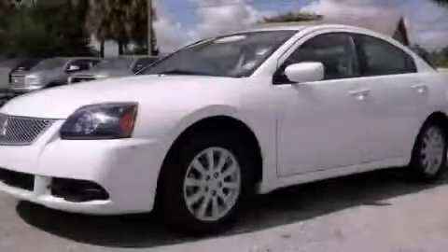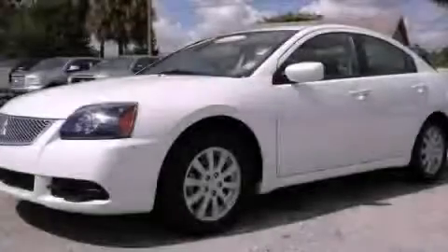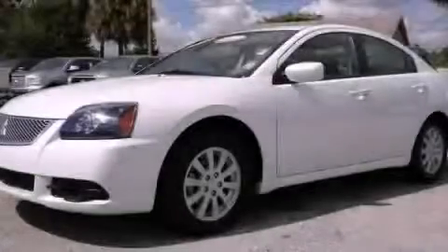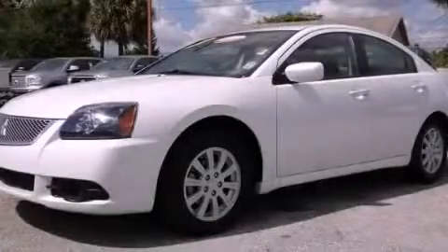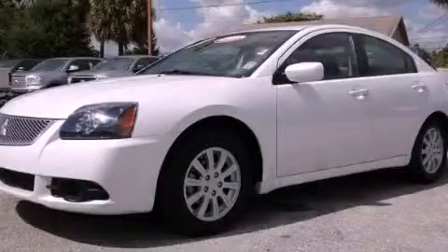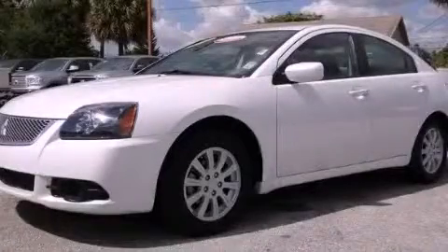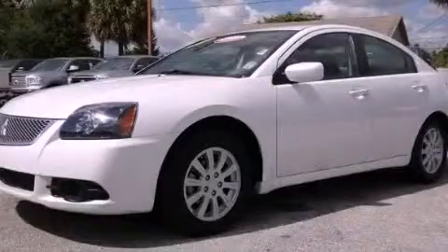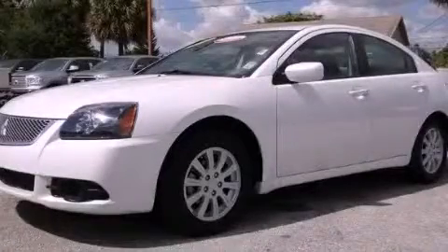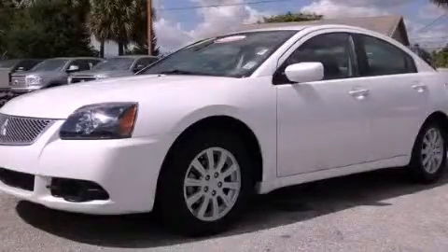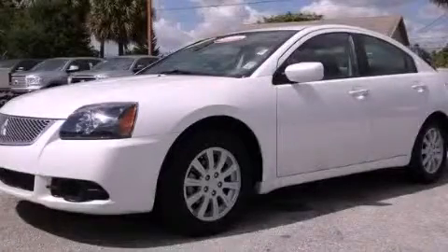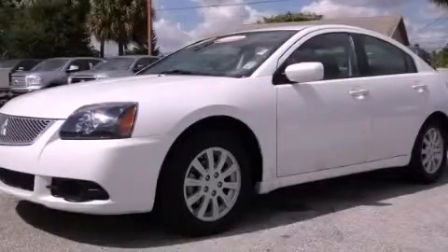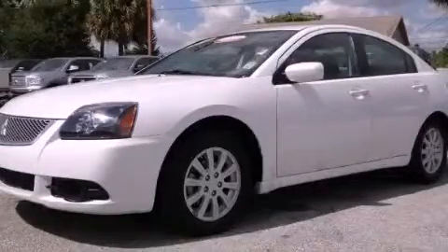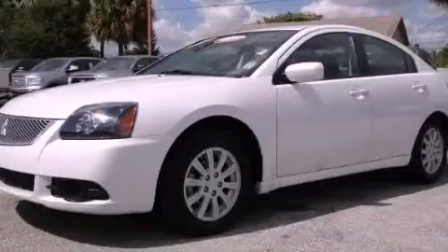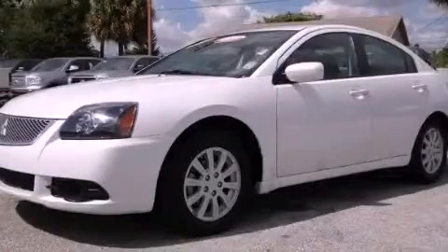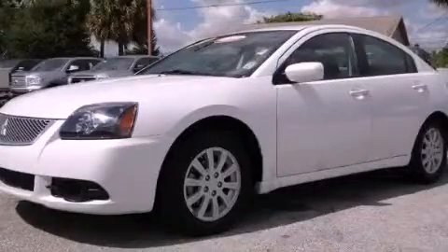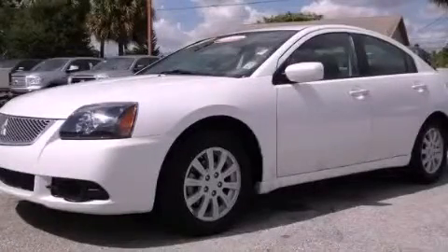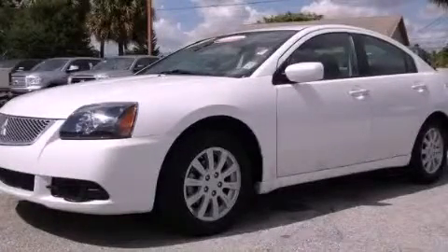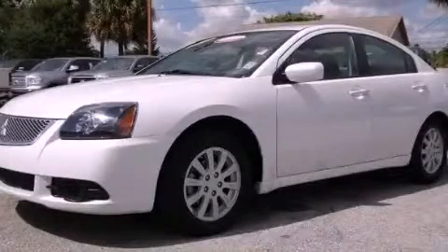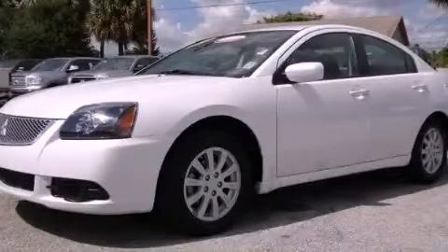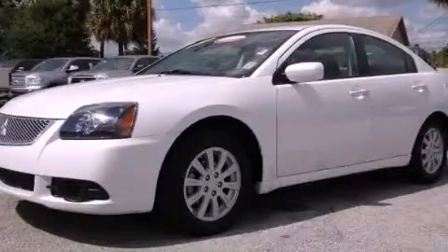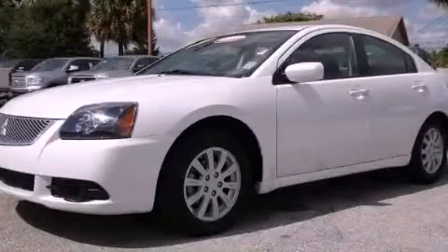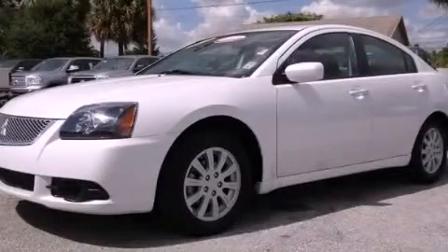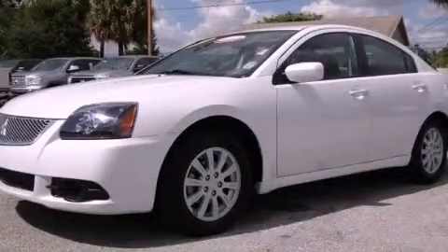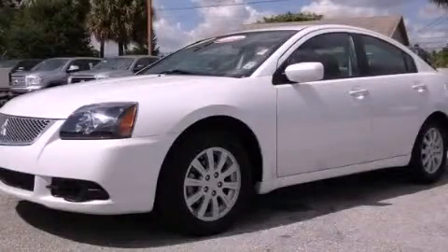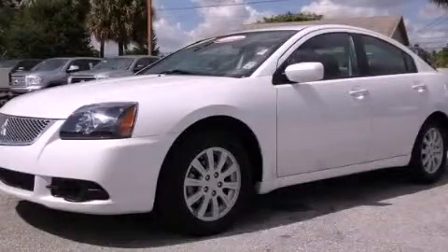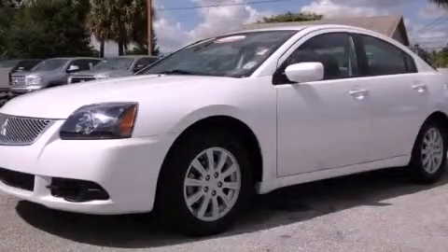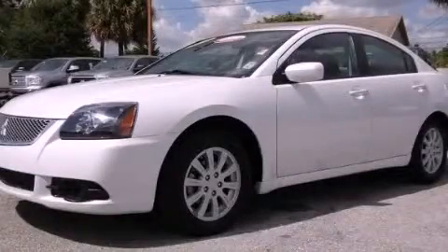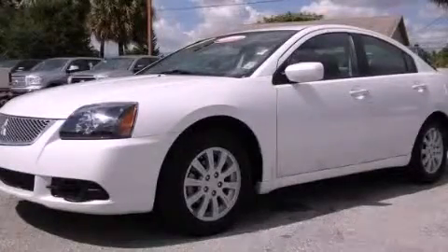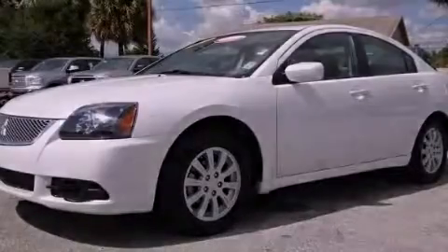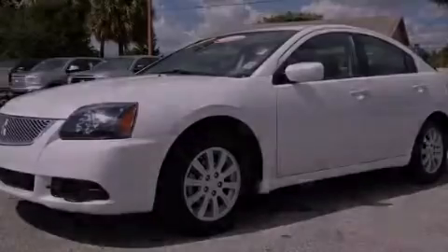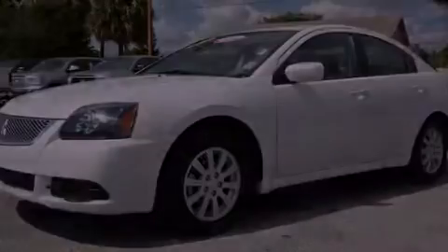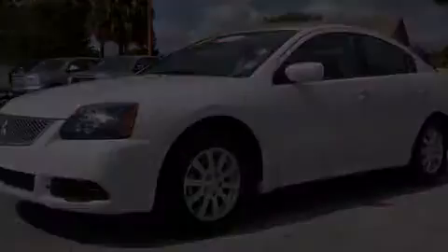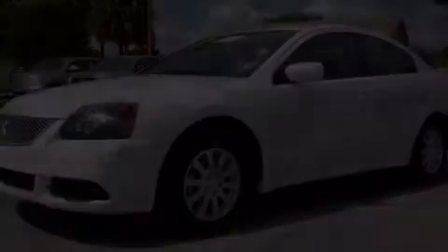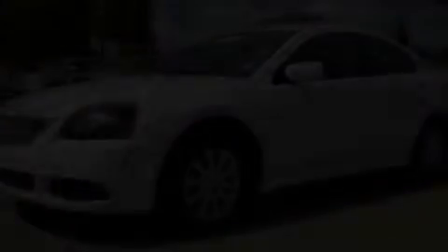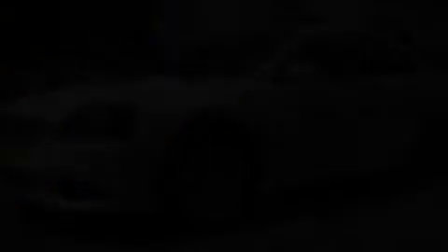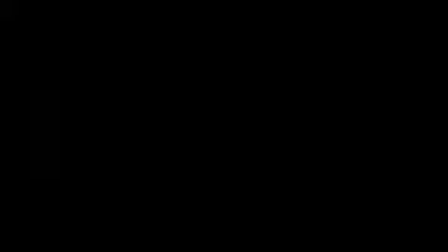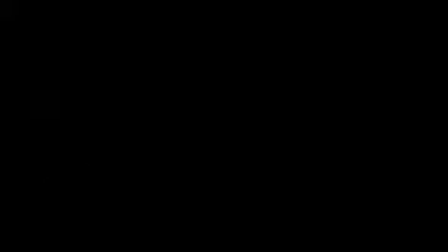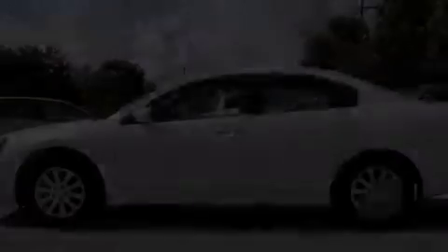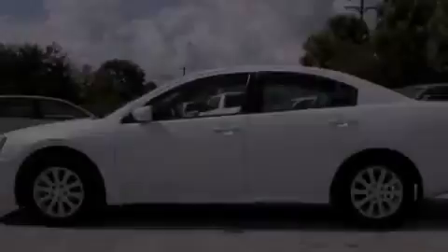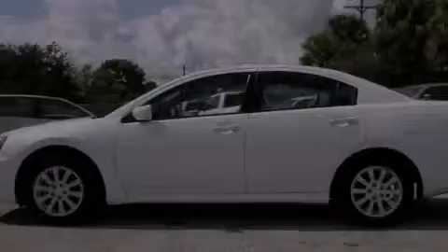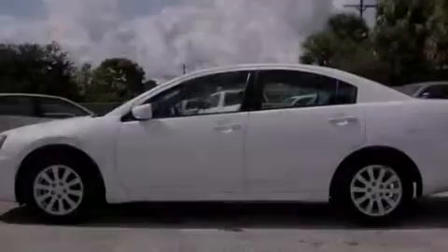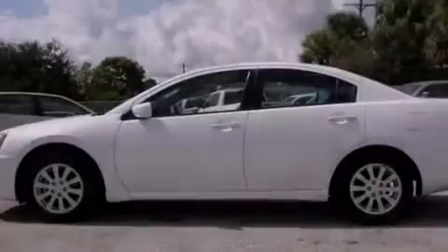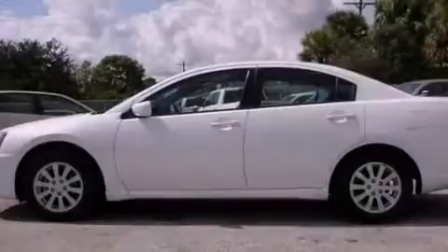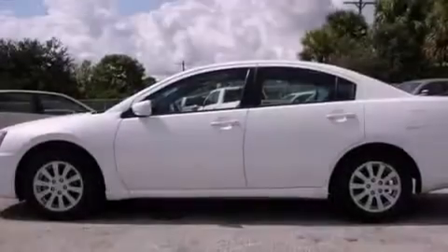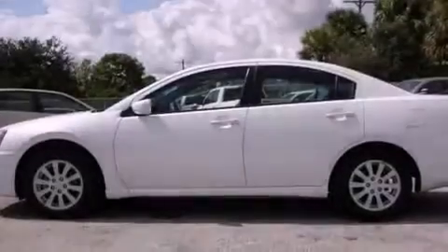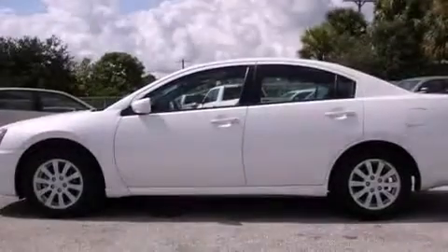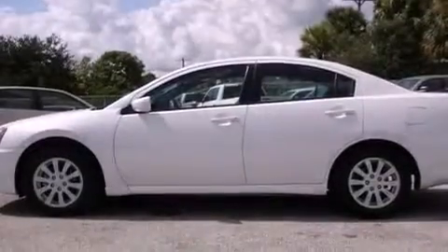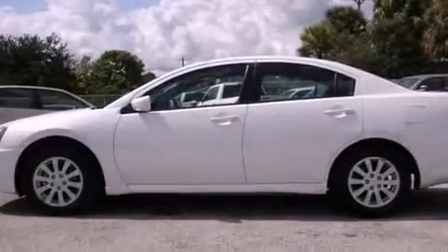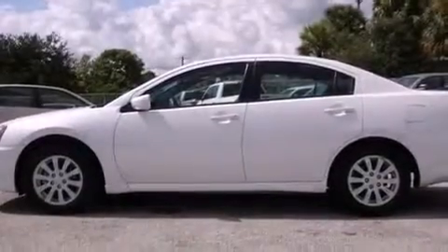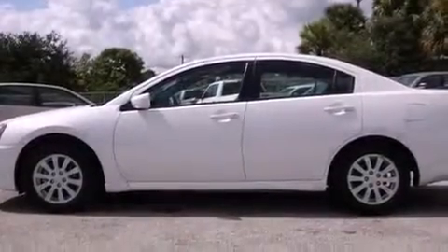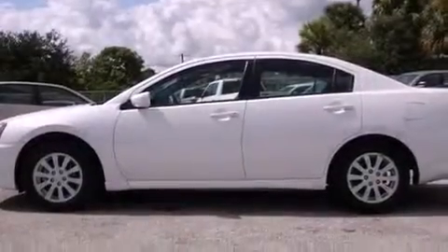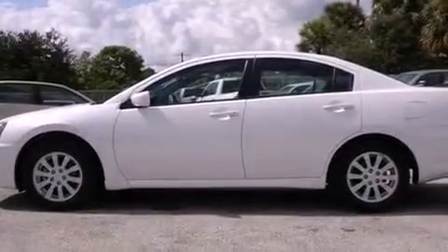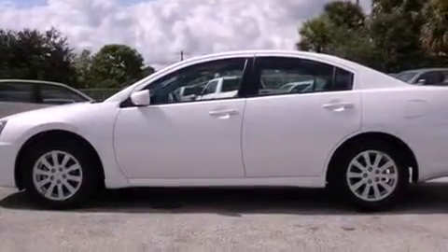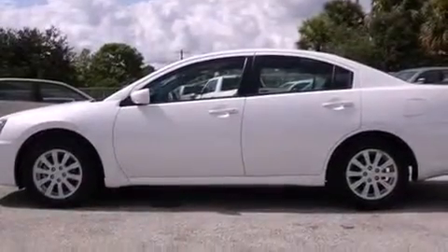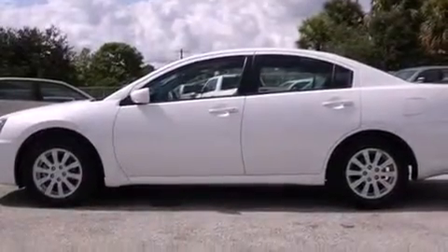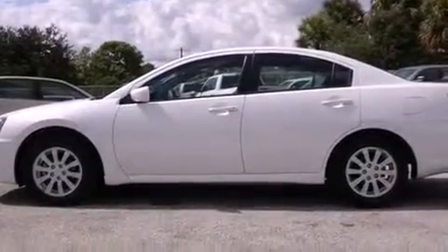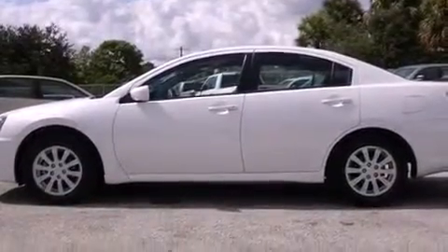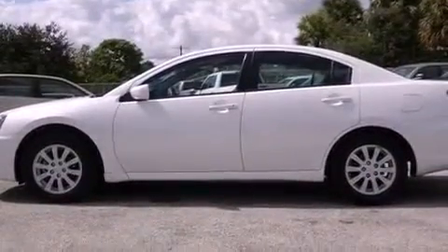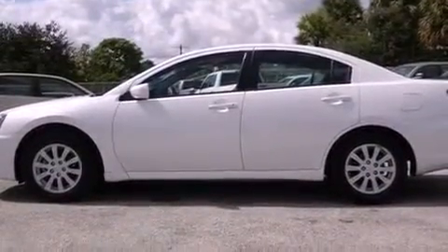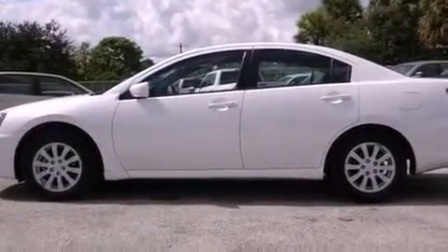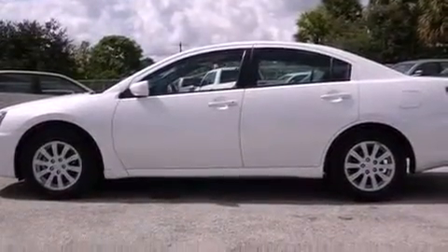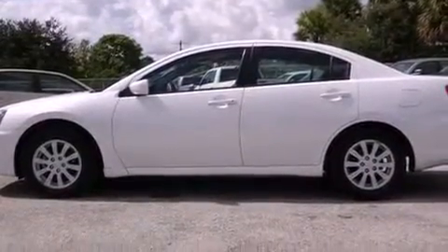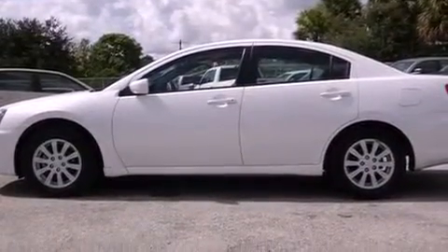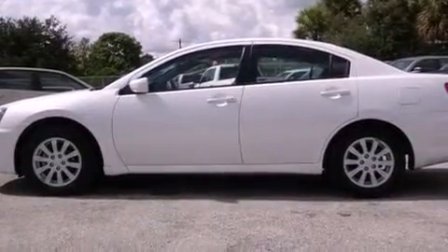This is a 2011 Mitsubishi Galant. It features a four-cylinder engine and an automatic transmission.